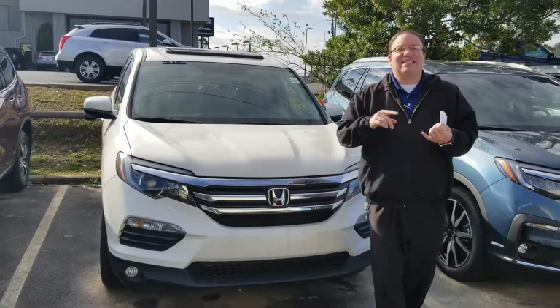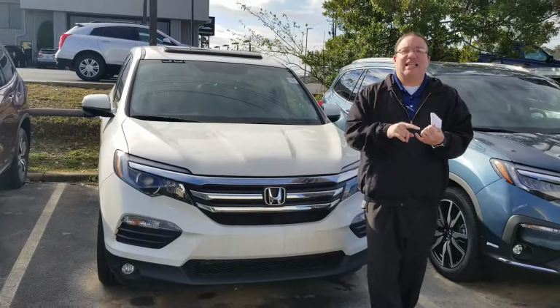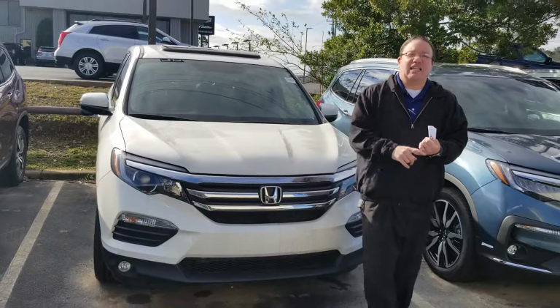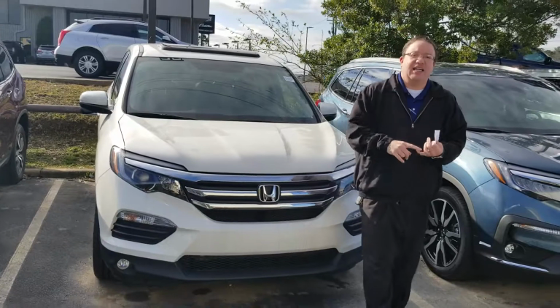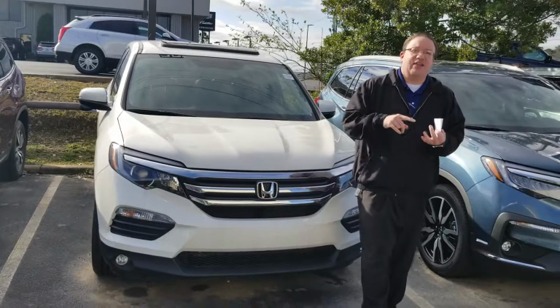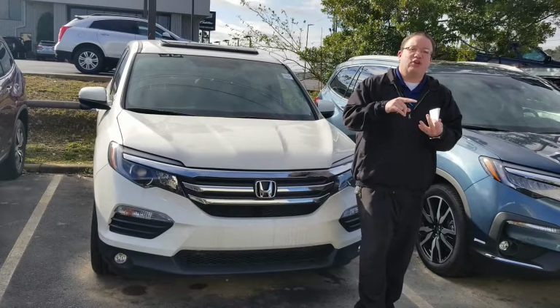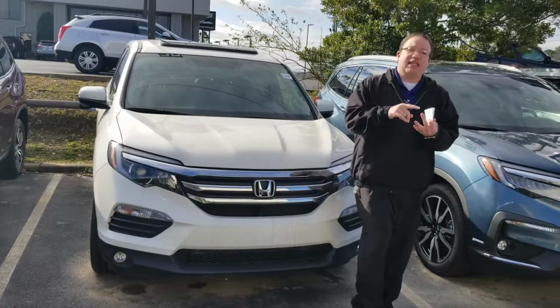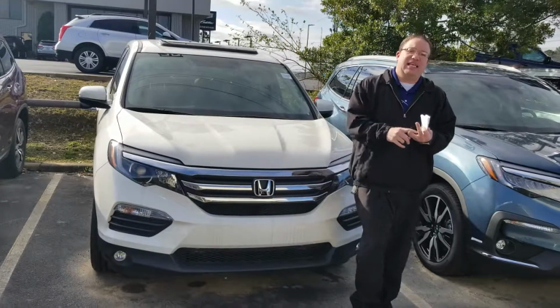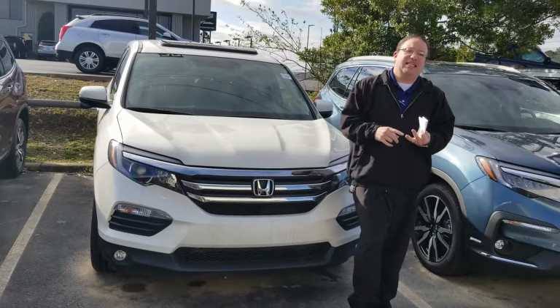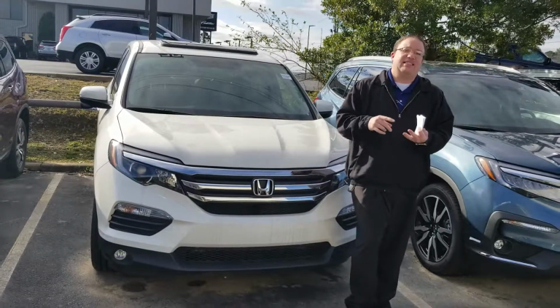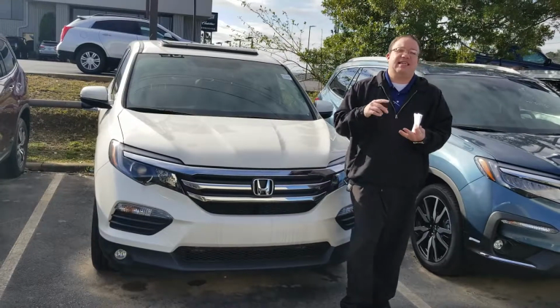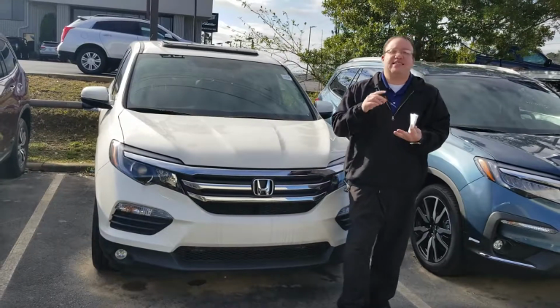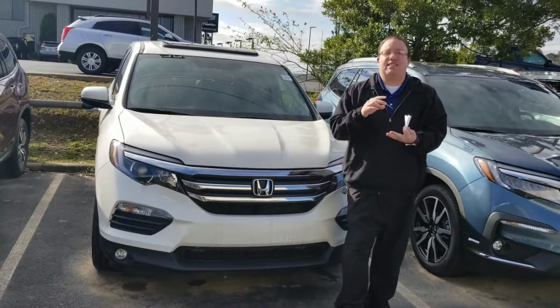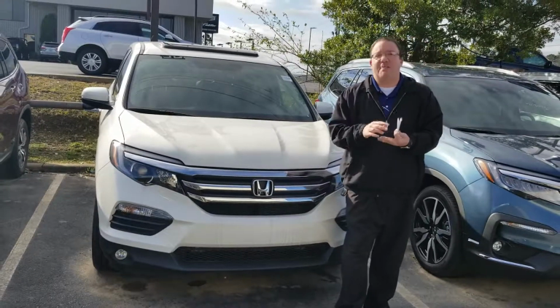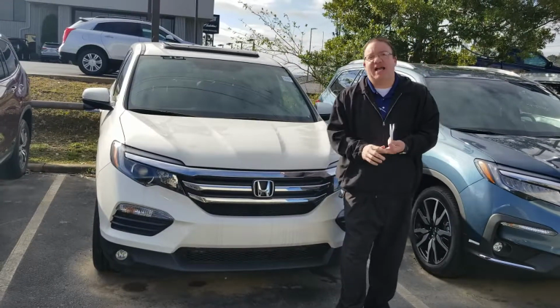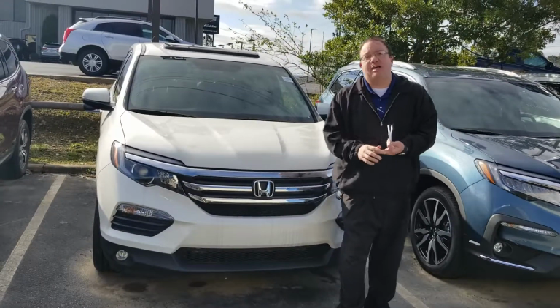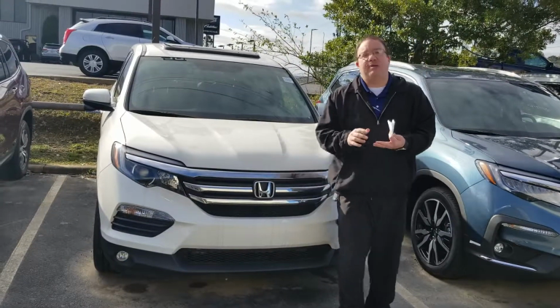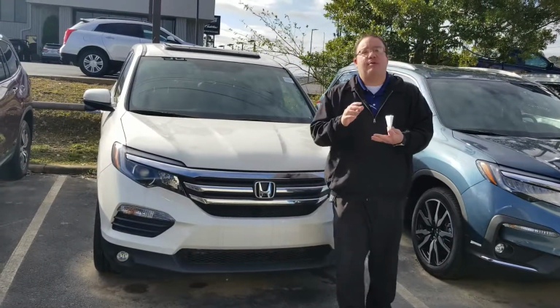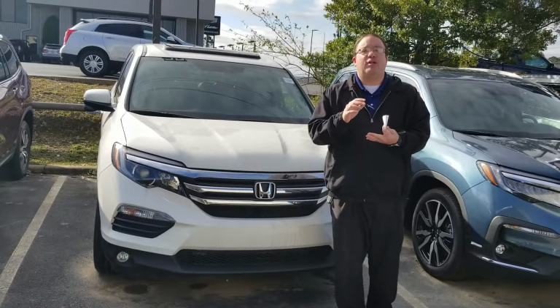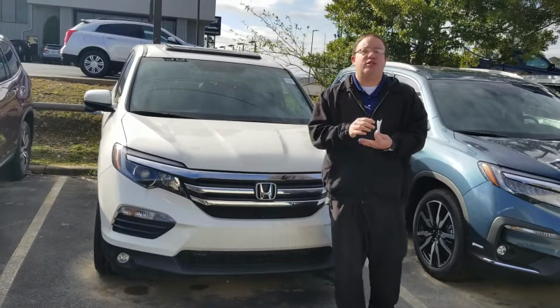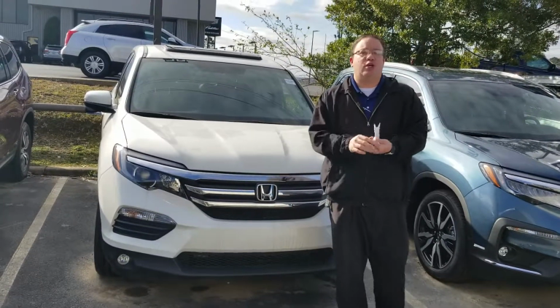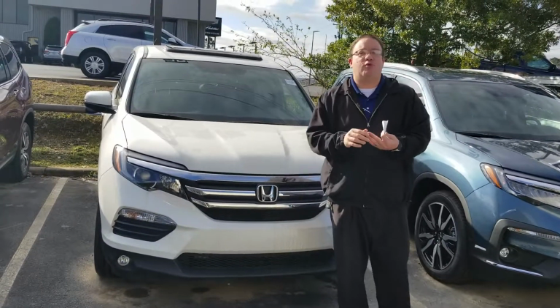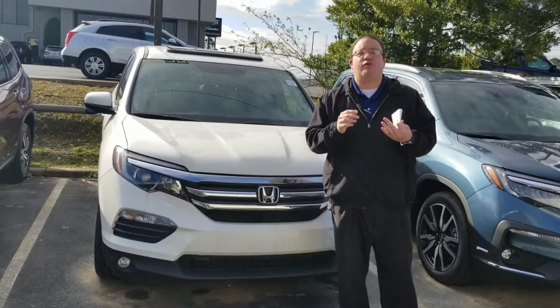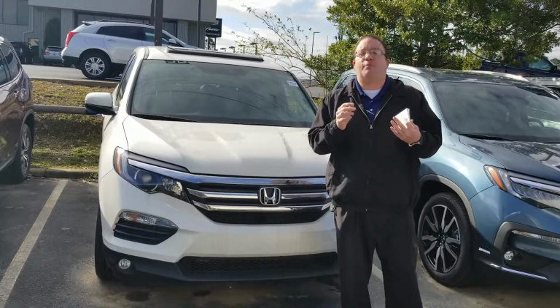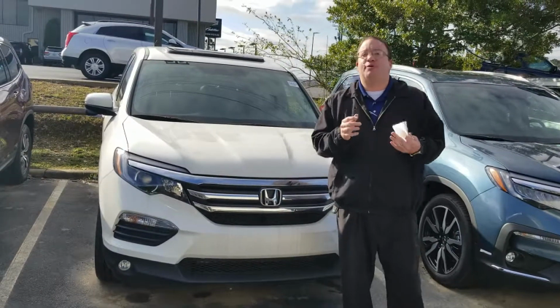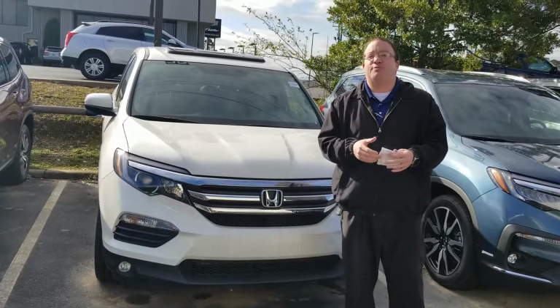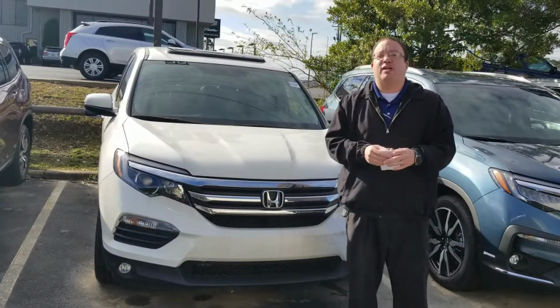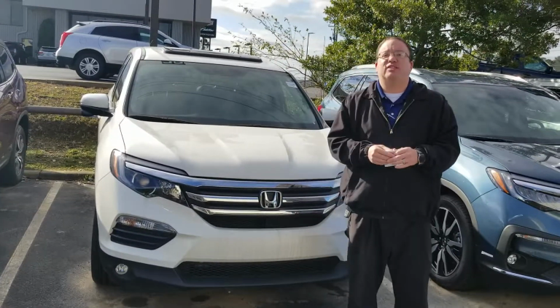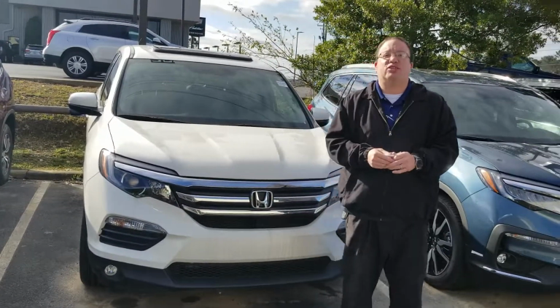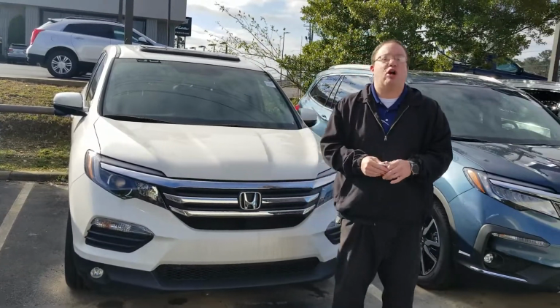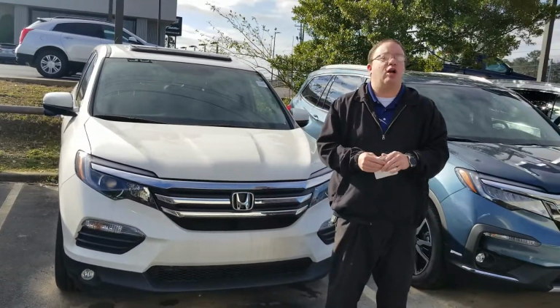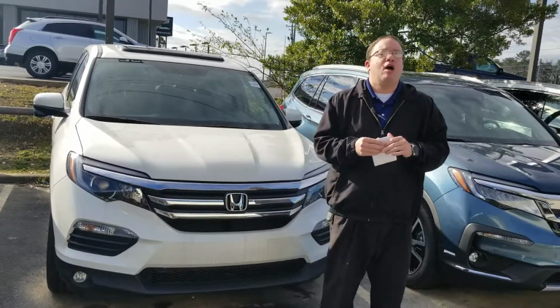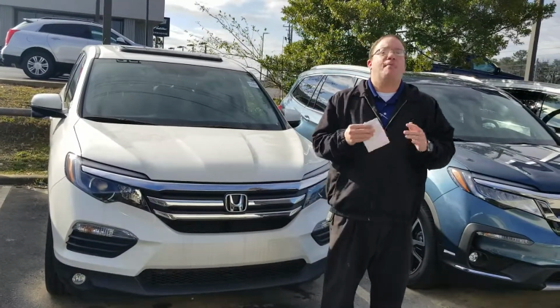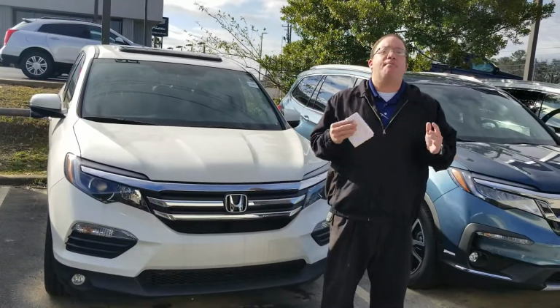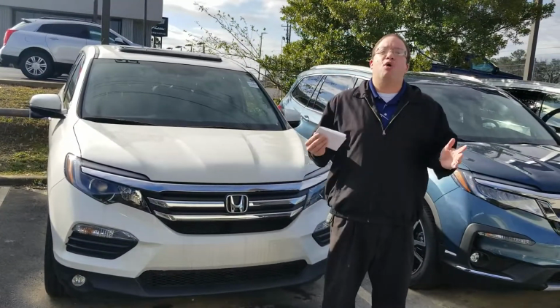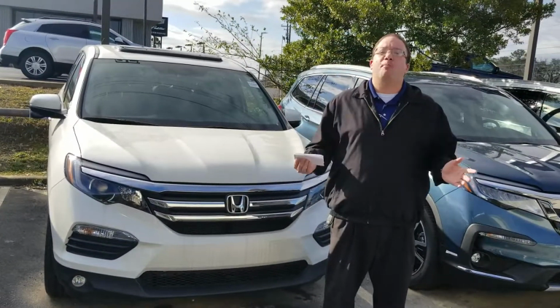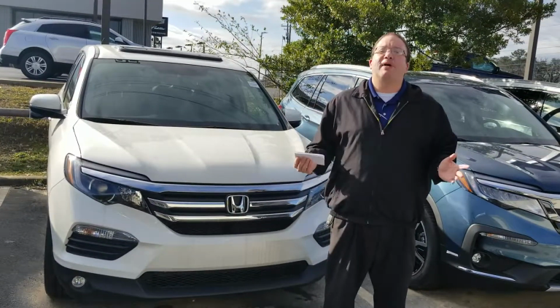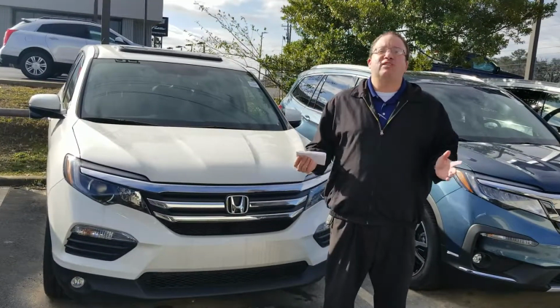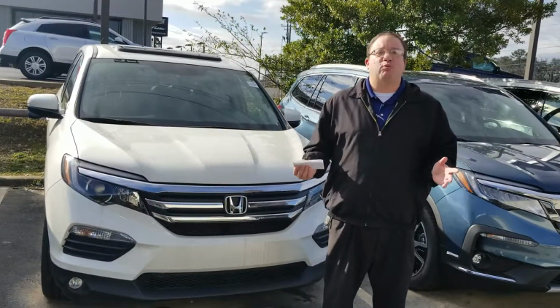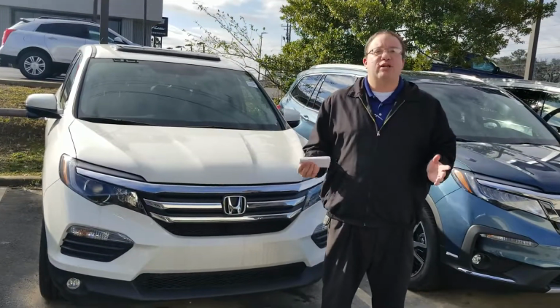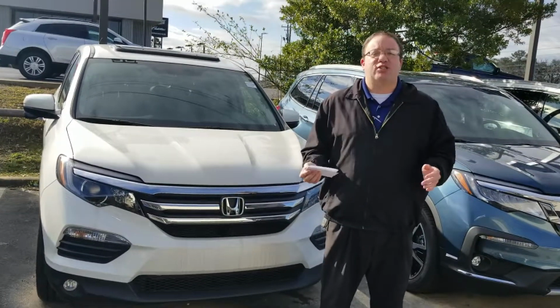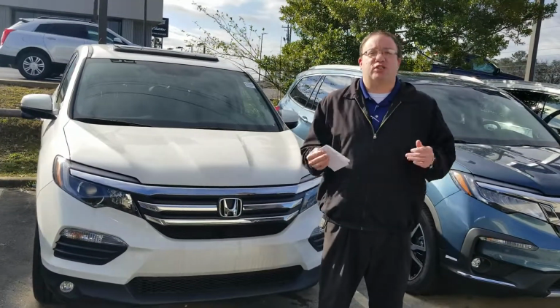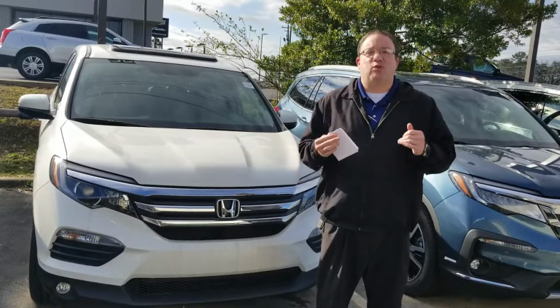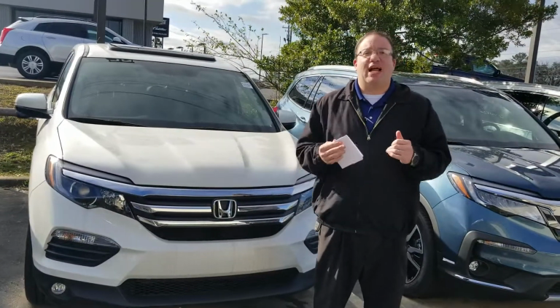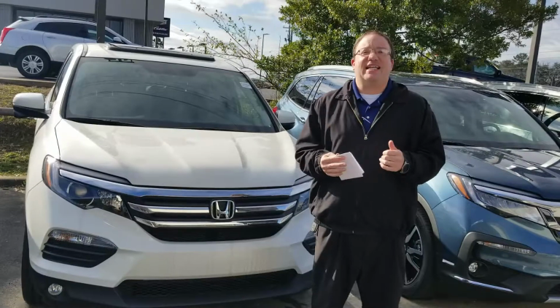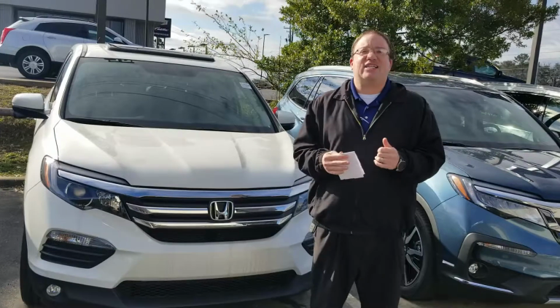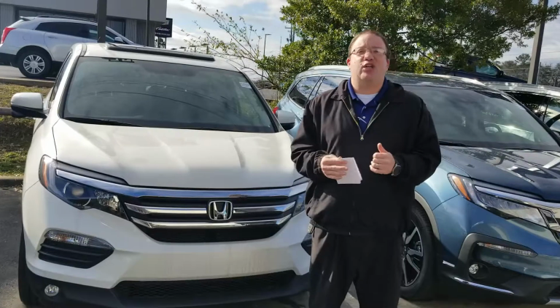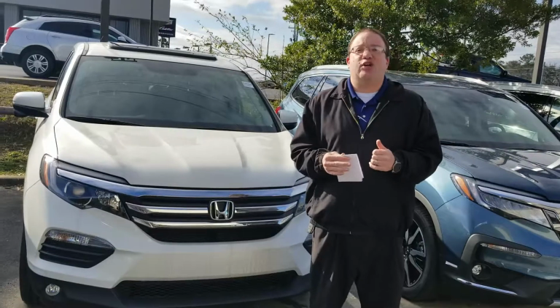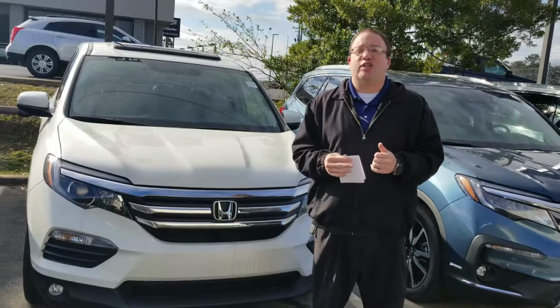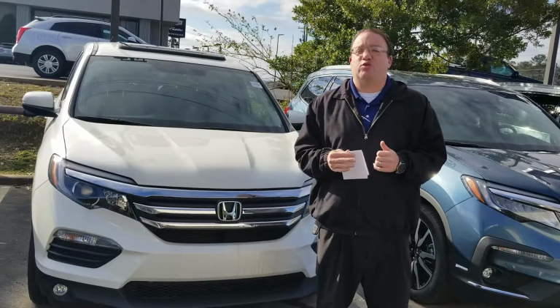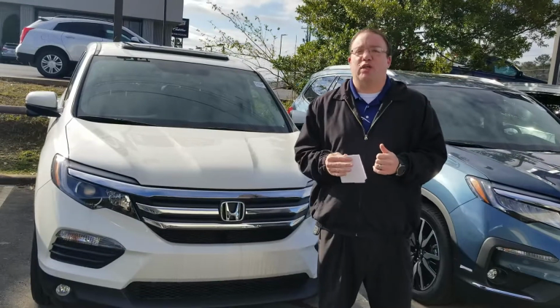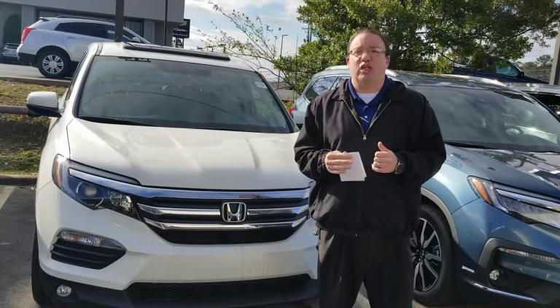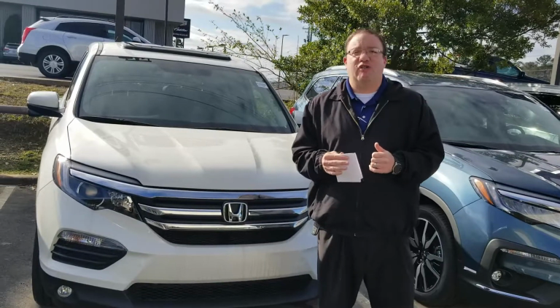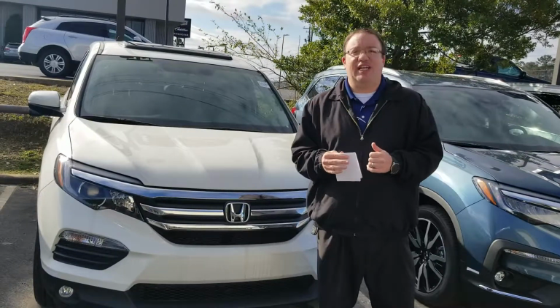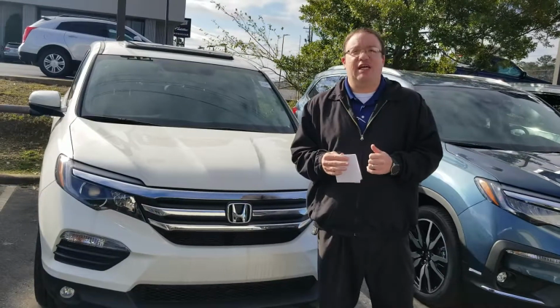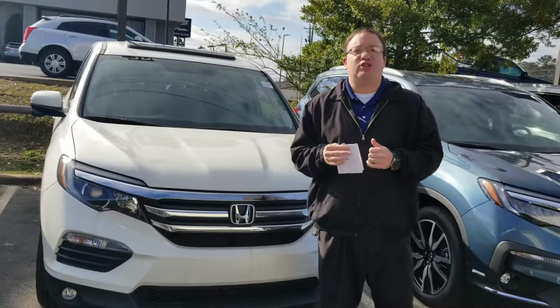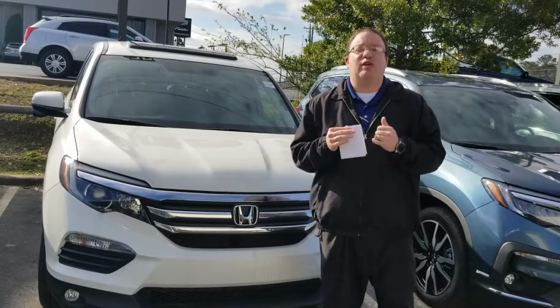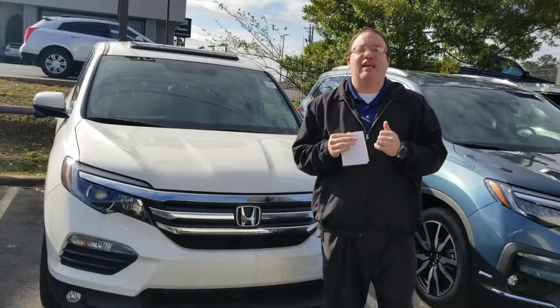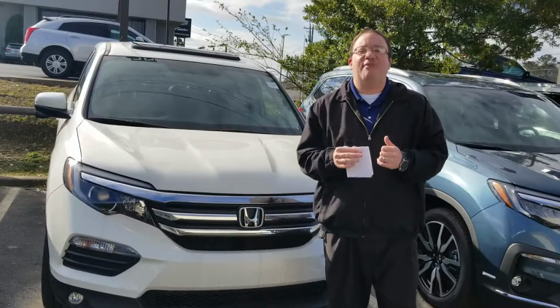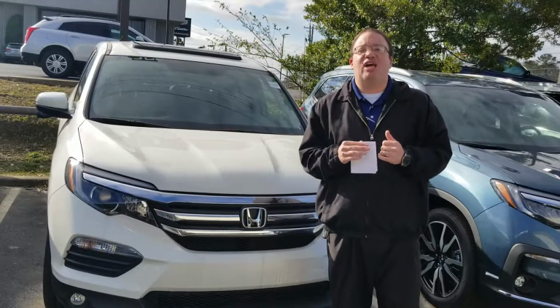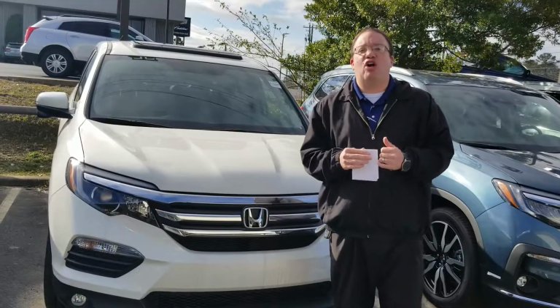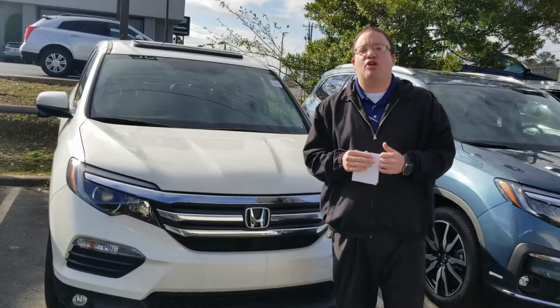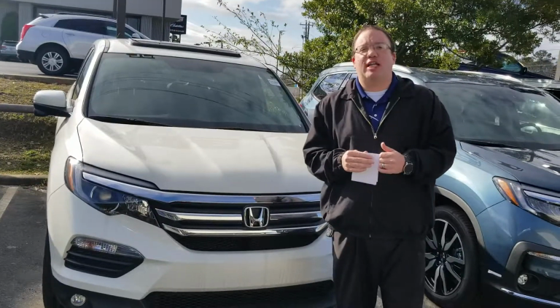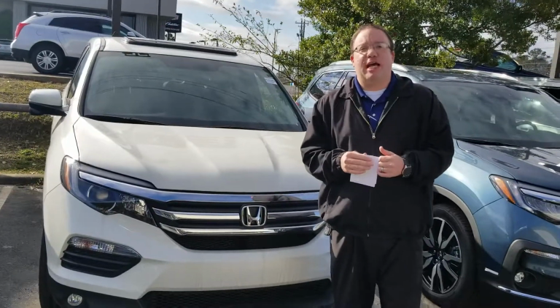It's got the leather, the heated seats, the backup camera, the sunroof, the push button start — more bells and whistles than what I can tell you in this one little video, so give me a call today.